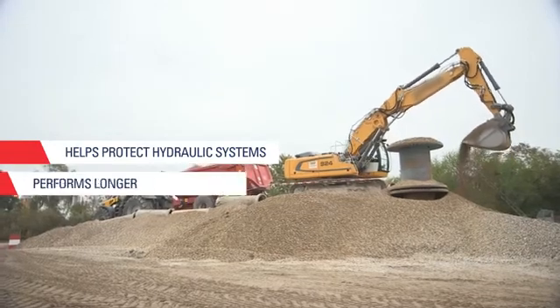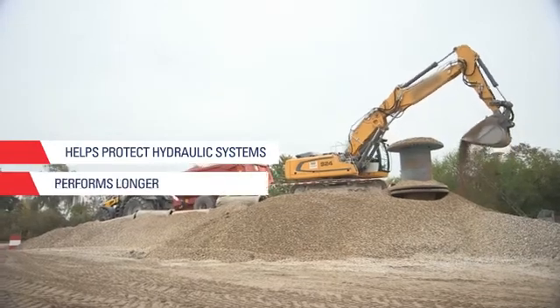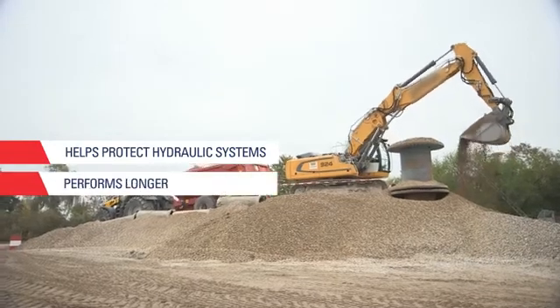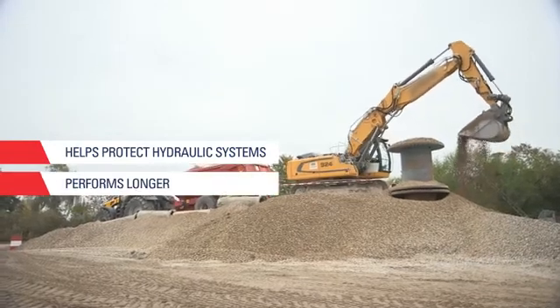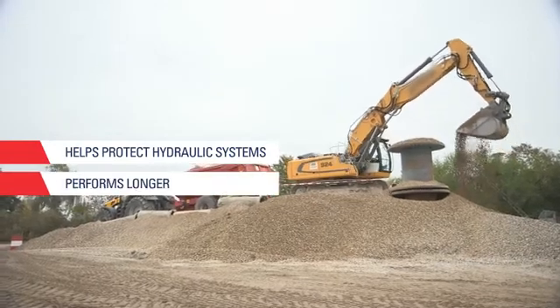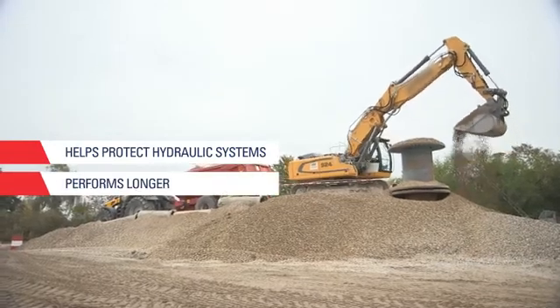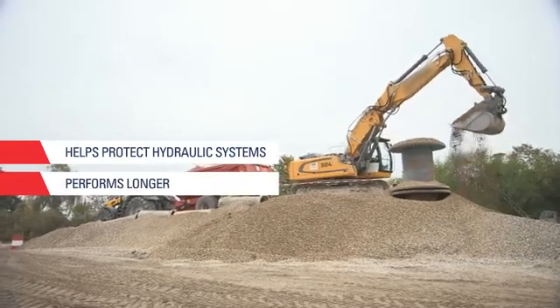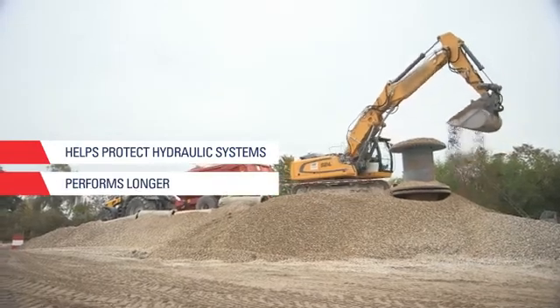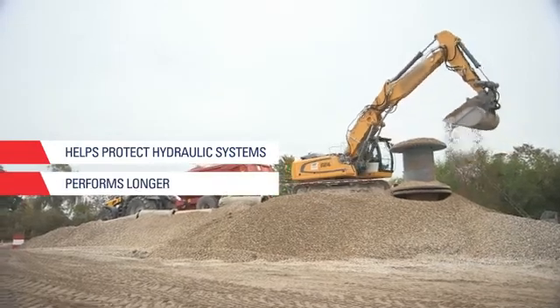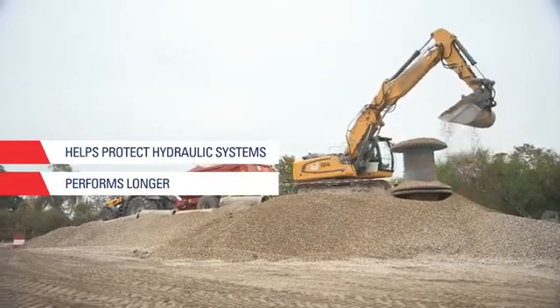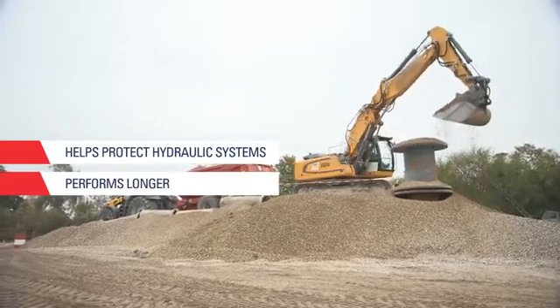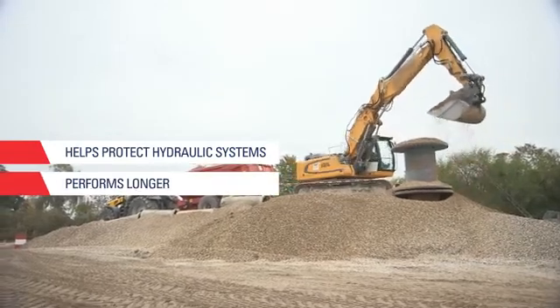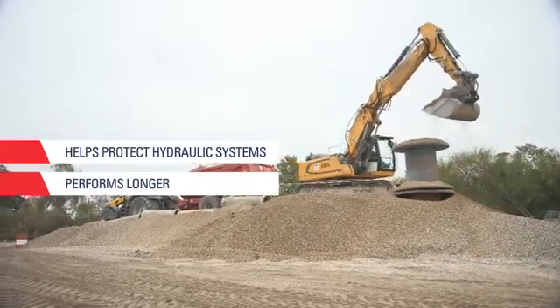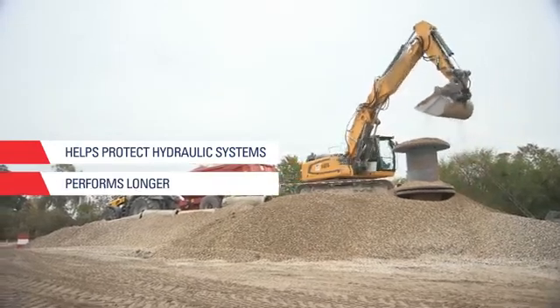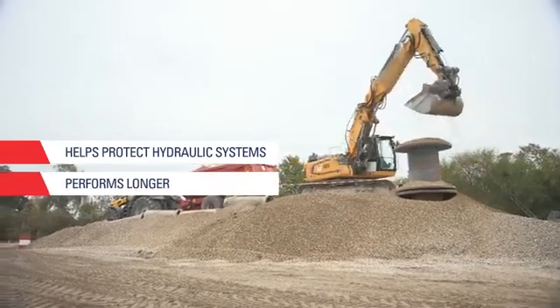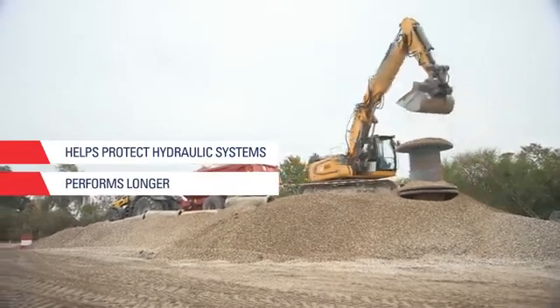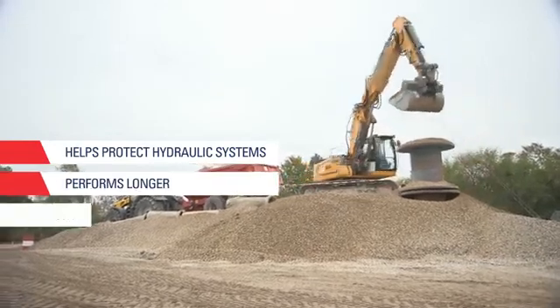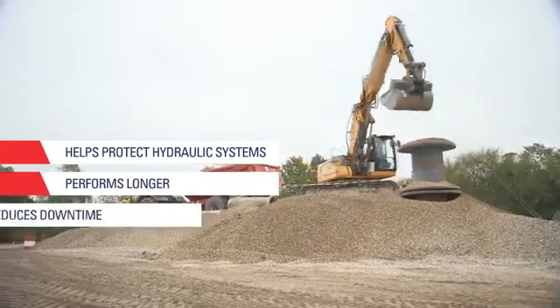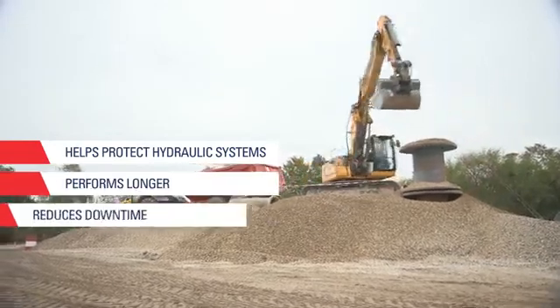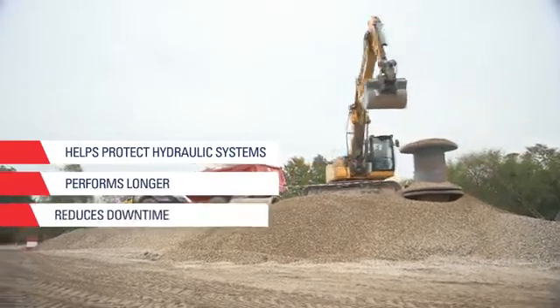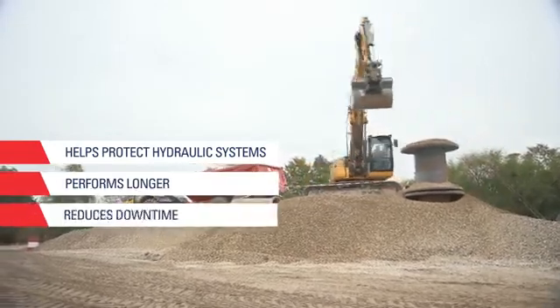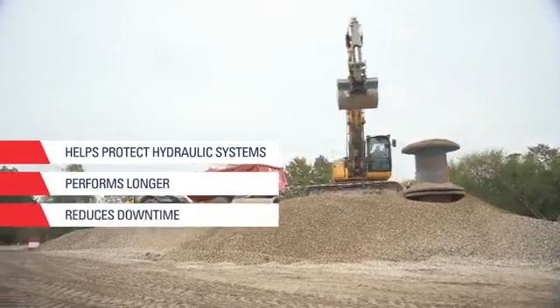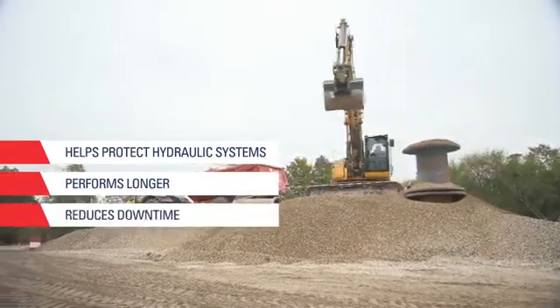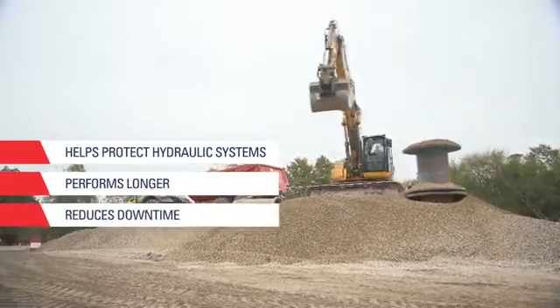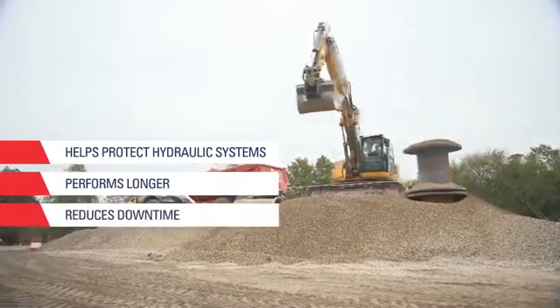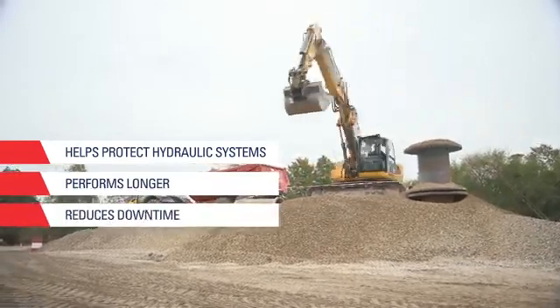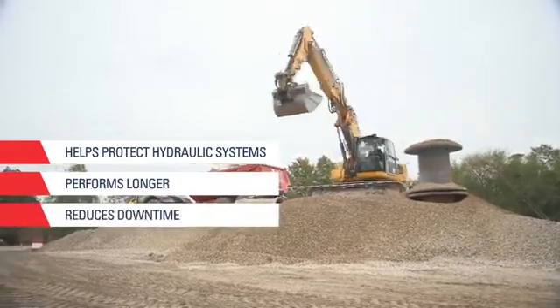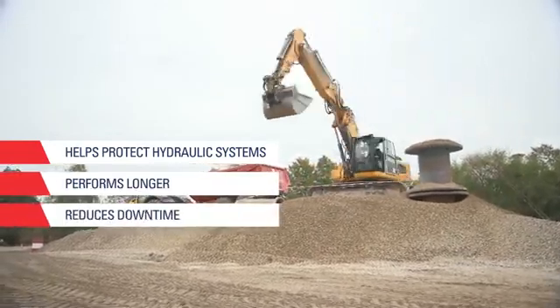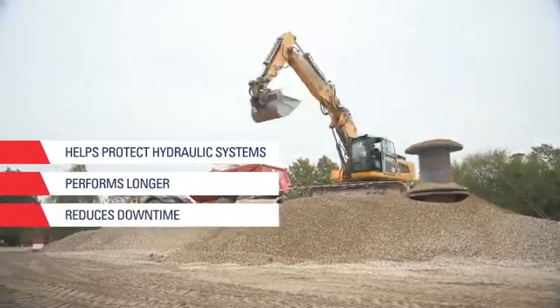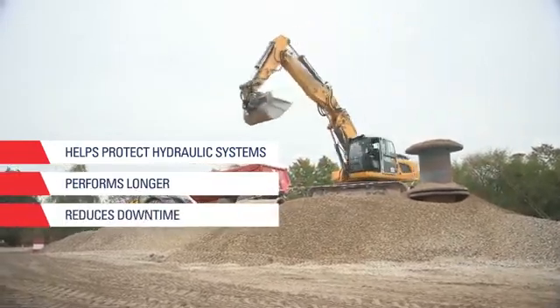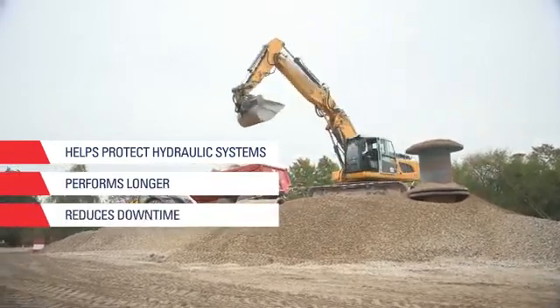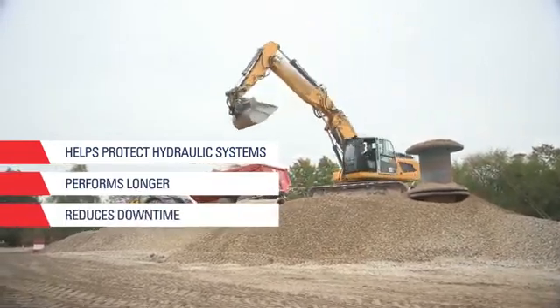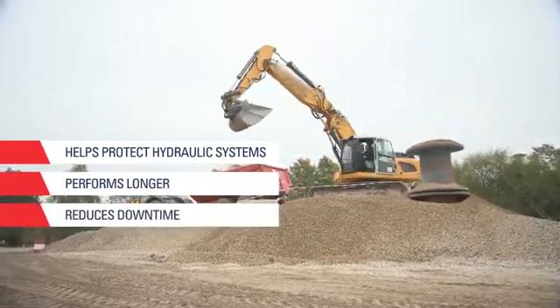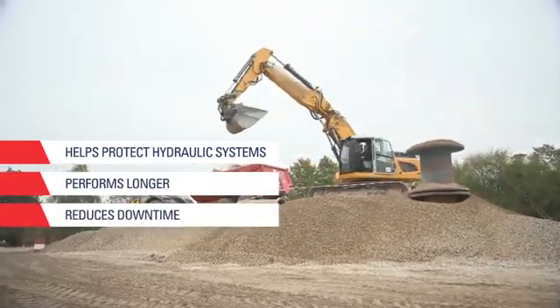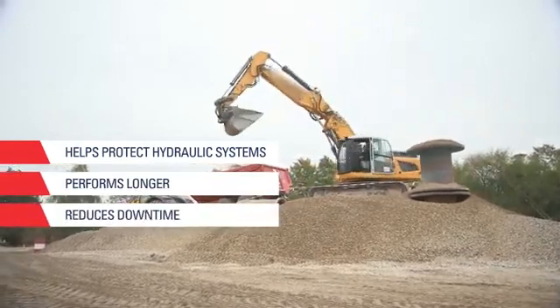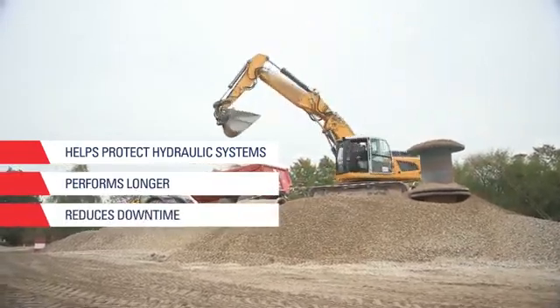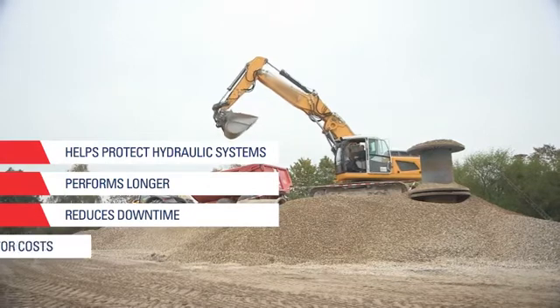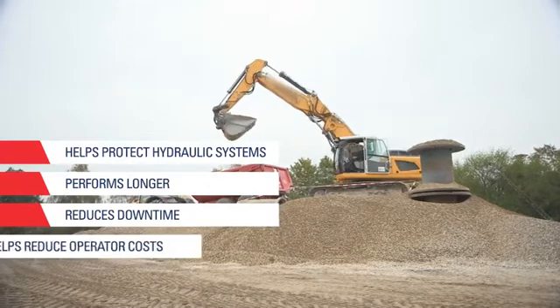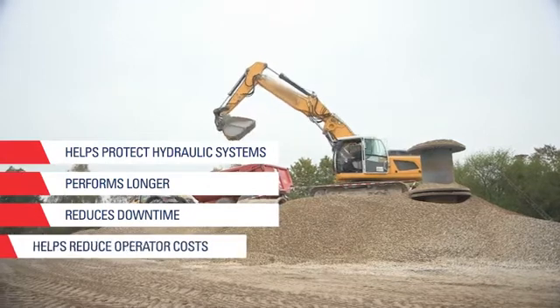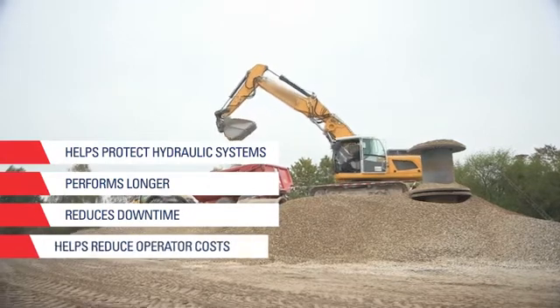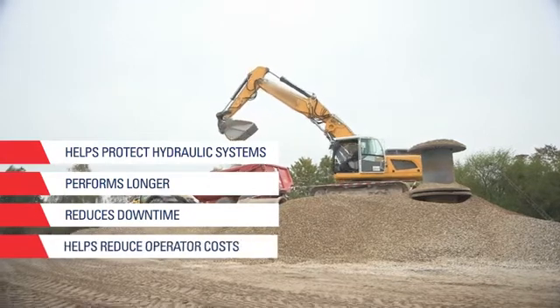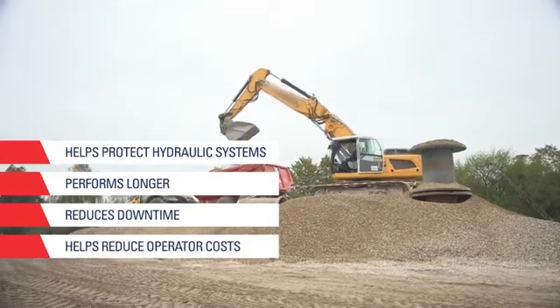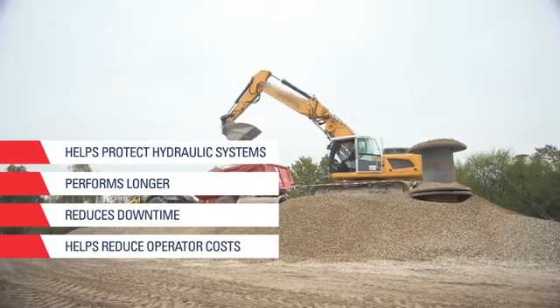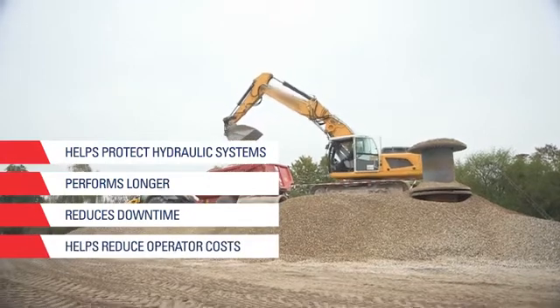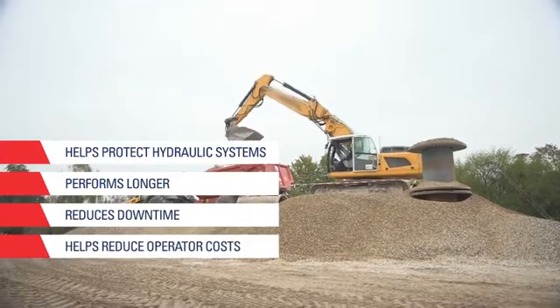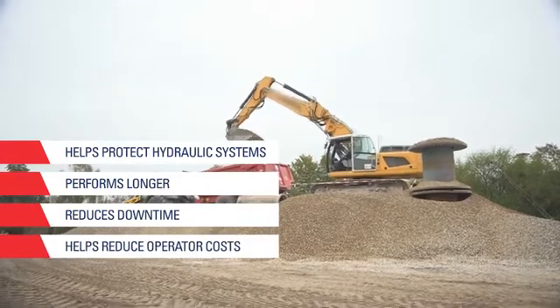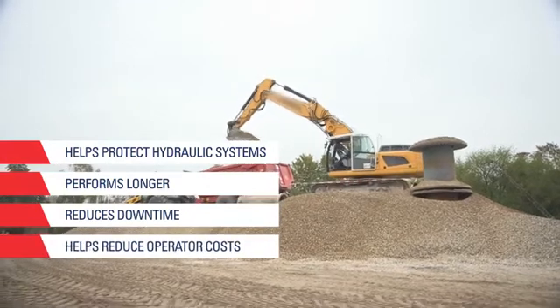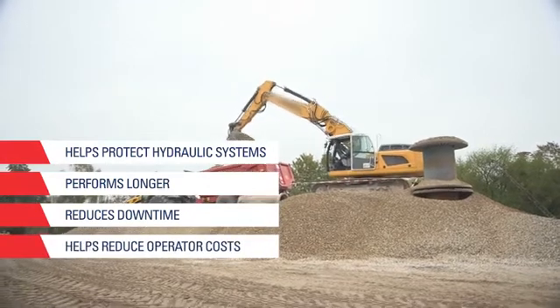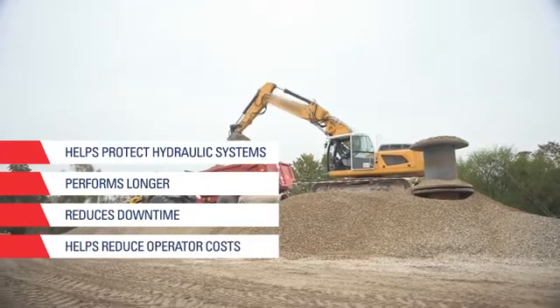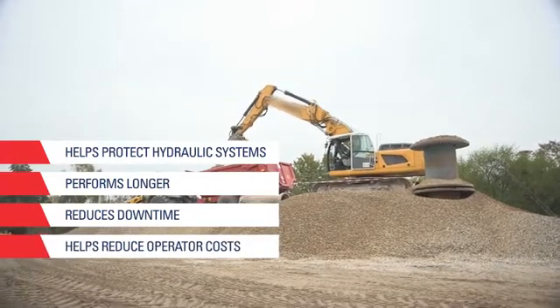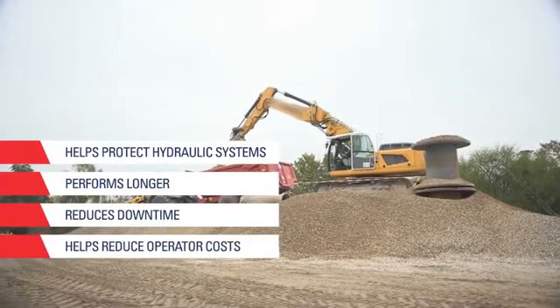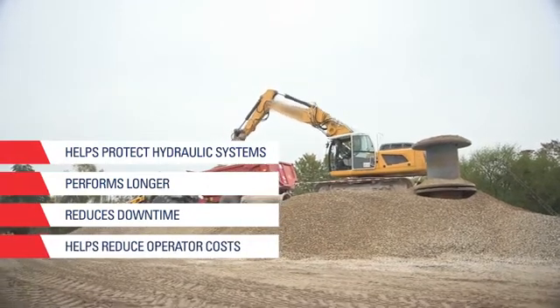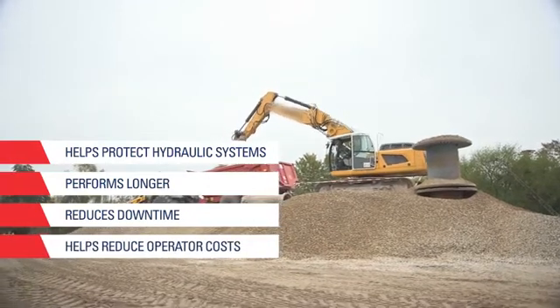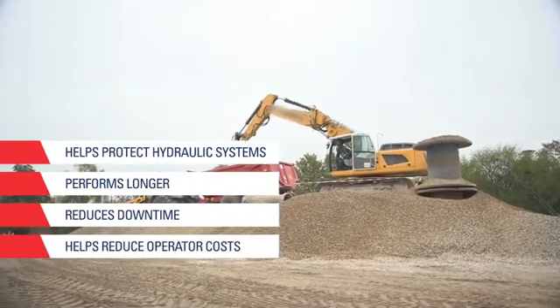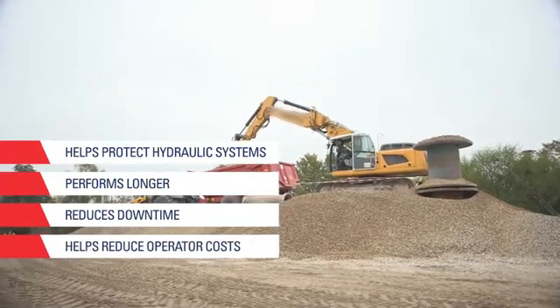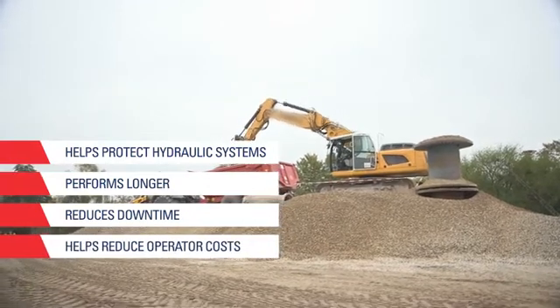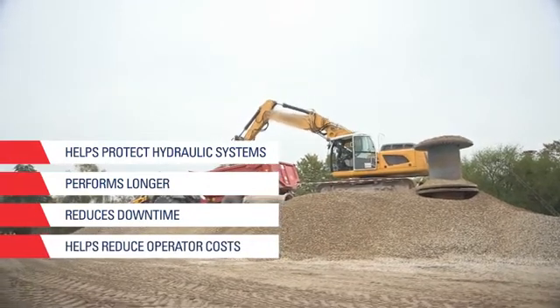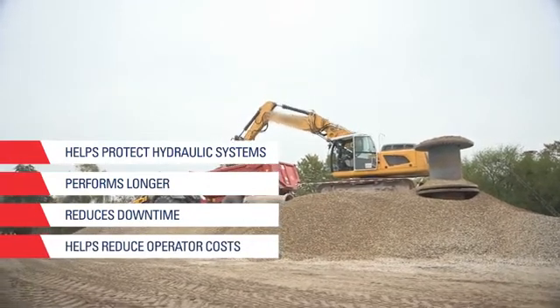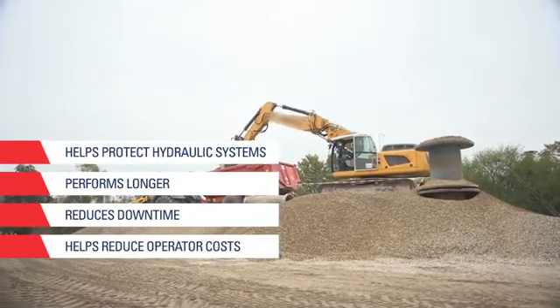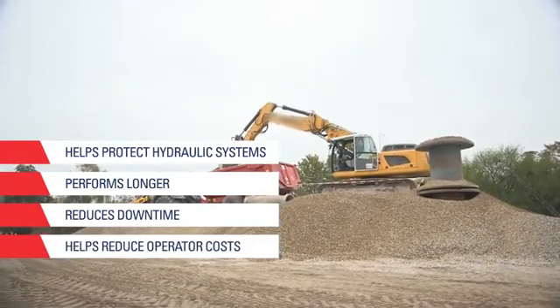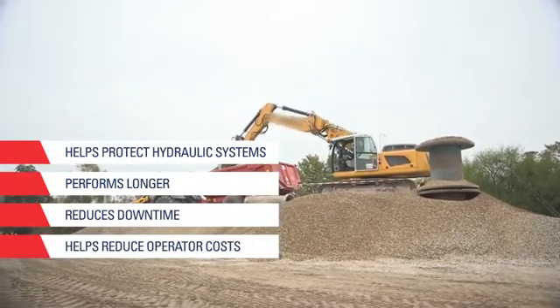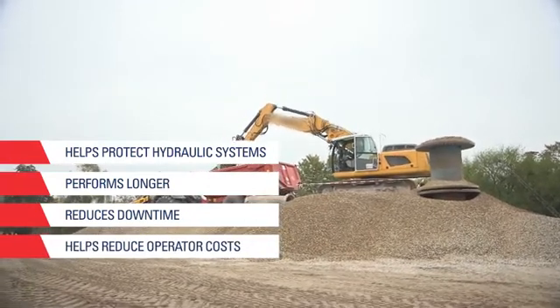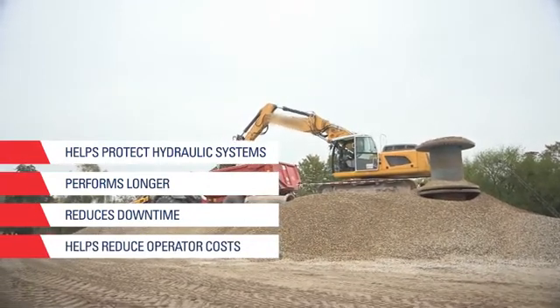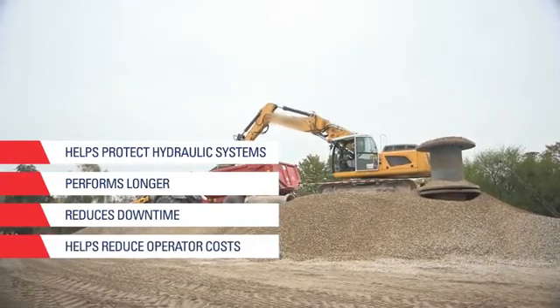It will last longer in the system as well as reducing downtime, giving the operator overall reduced costs over the life of the product.